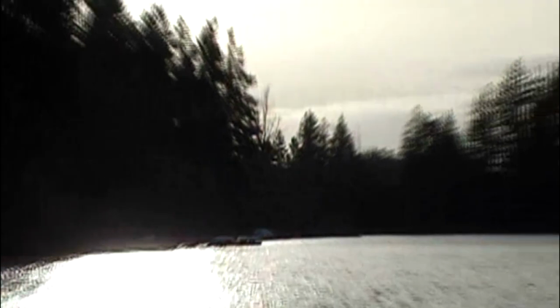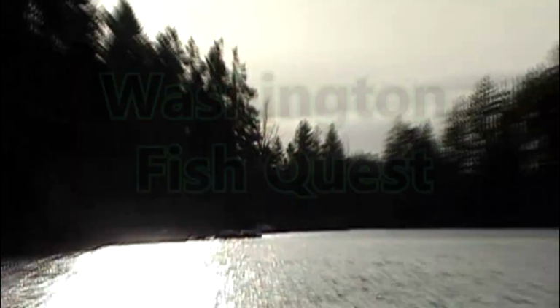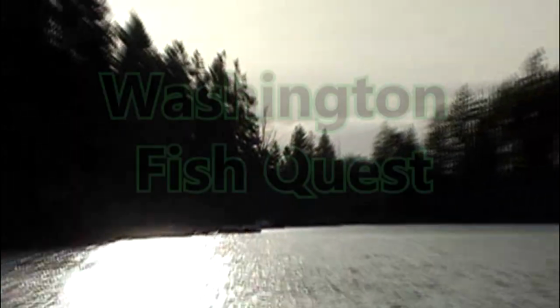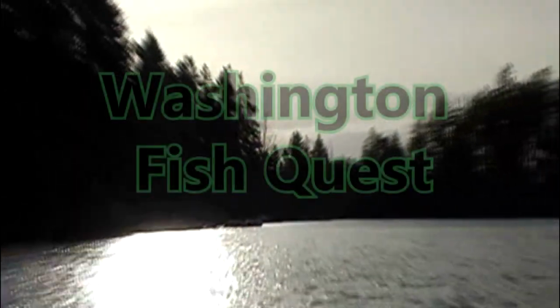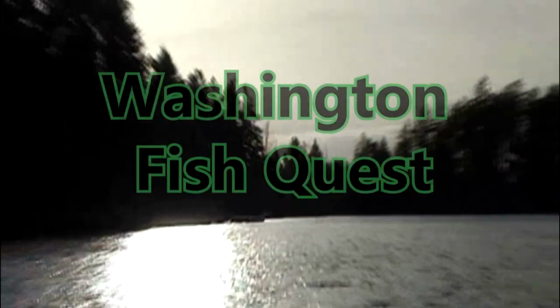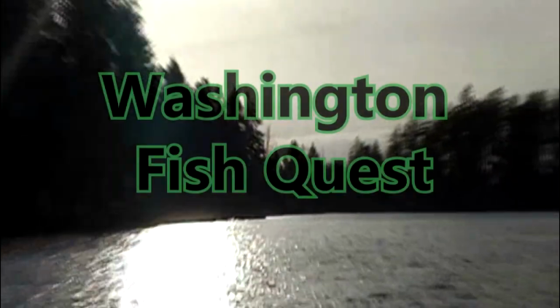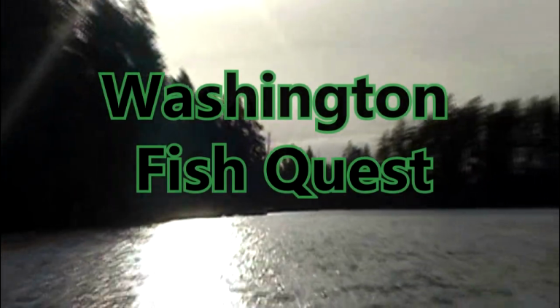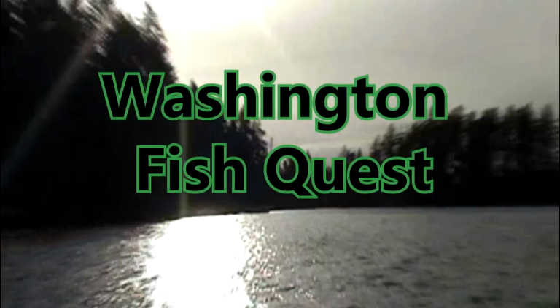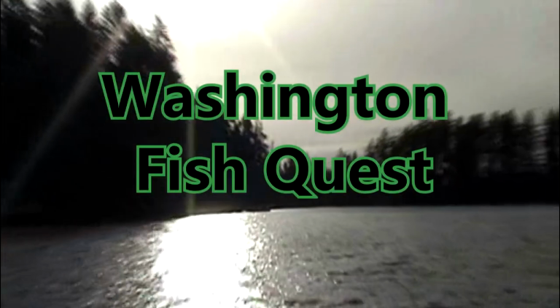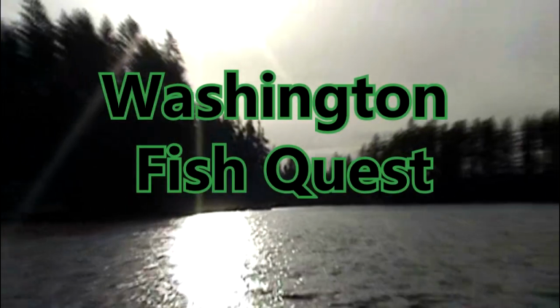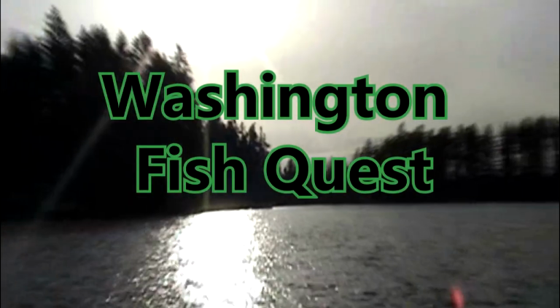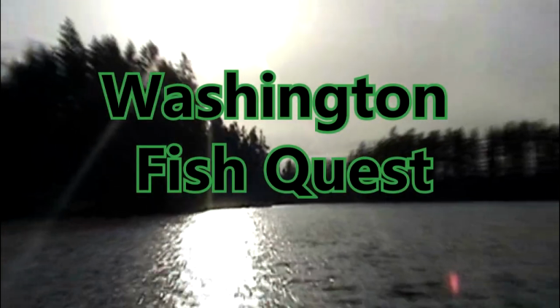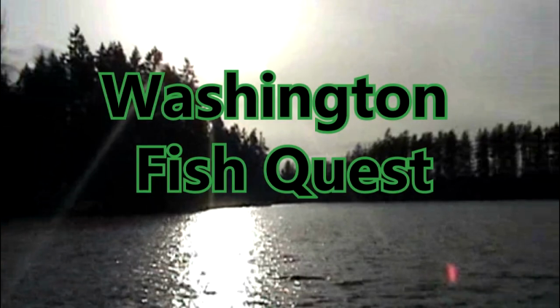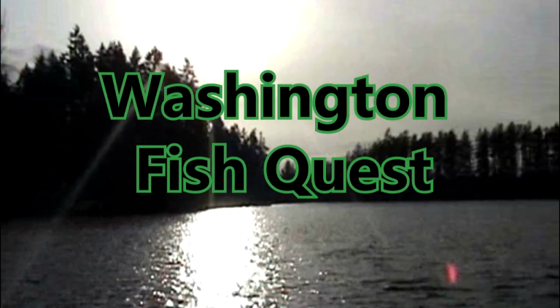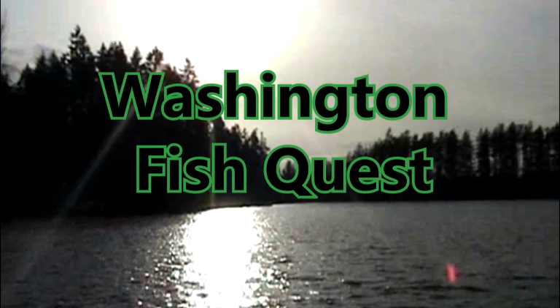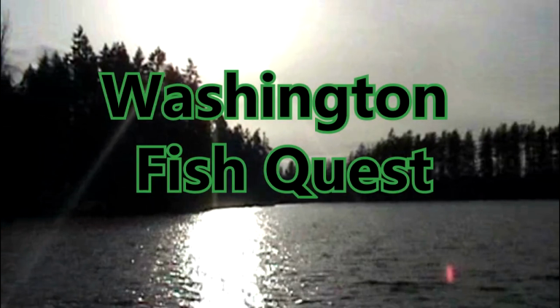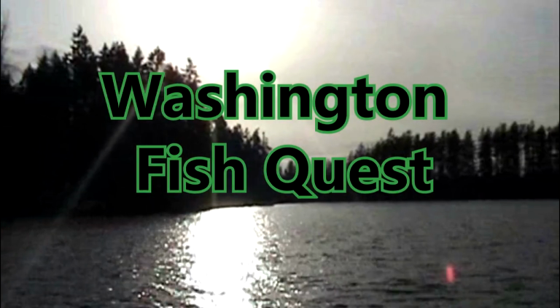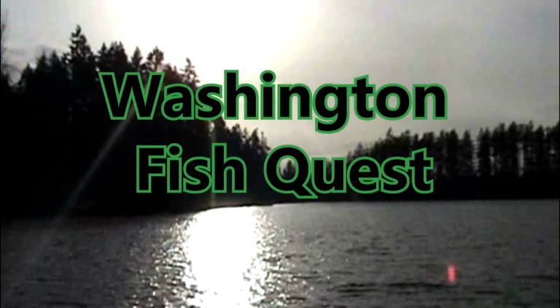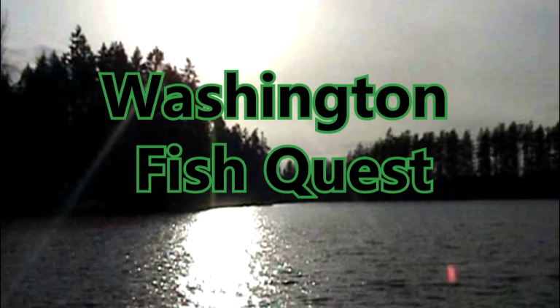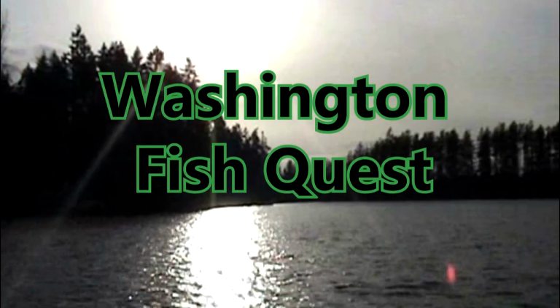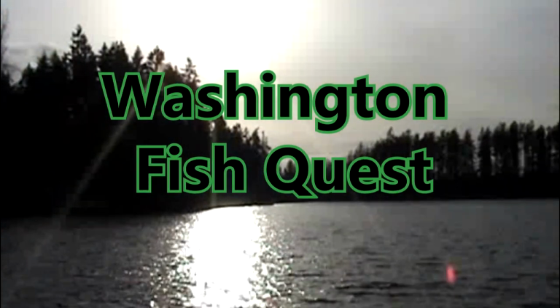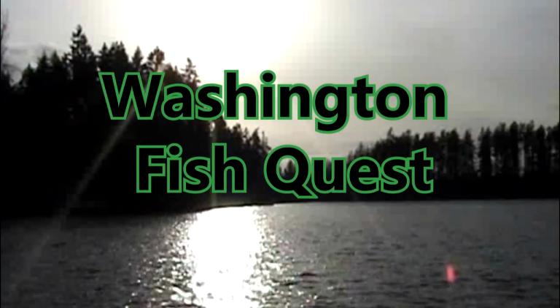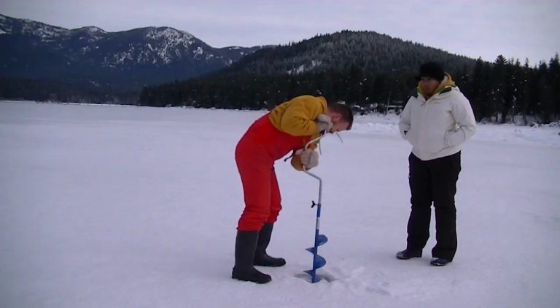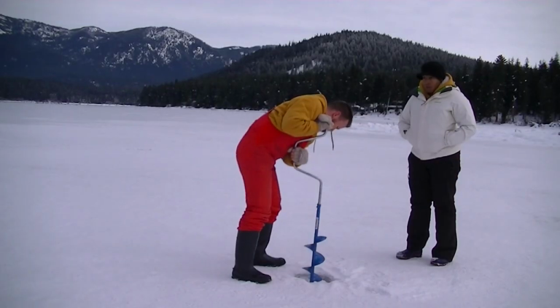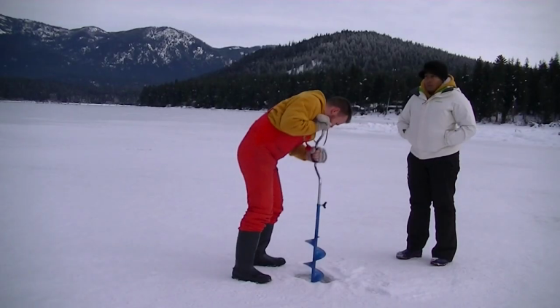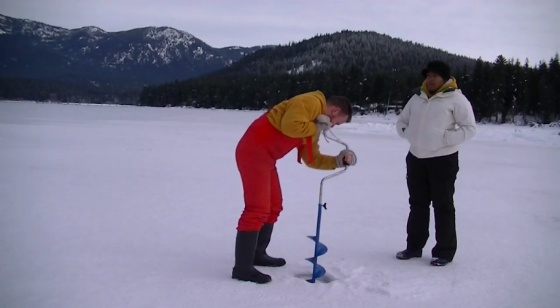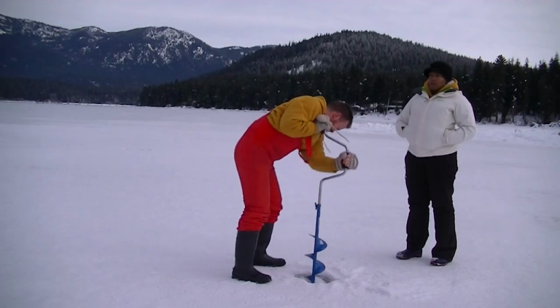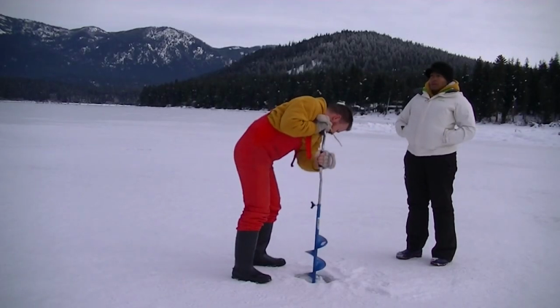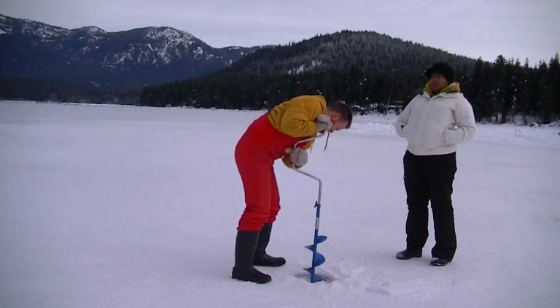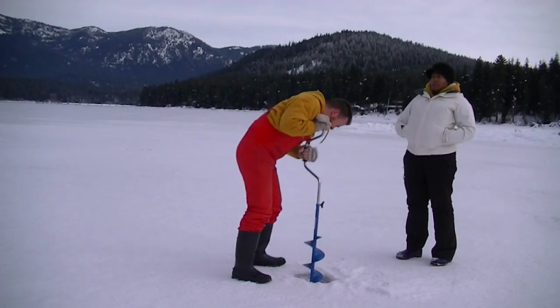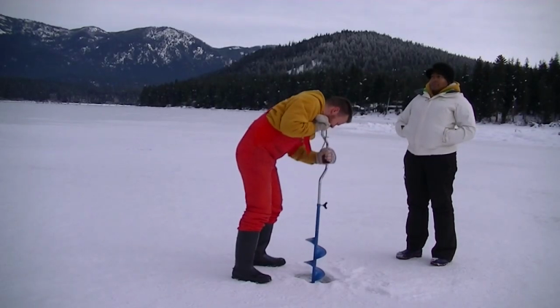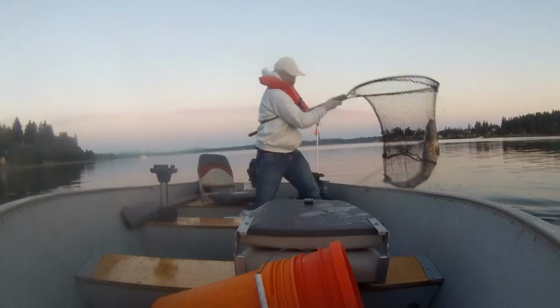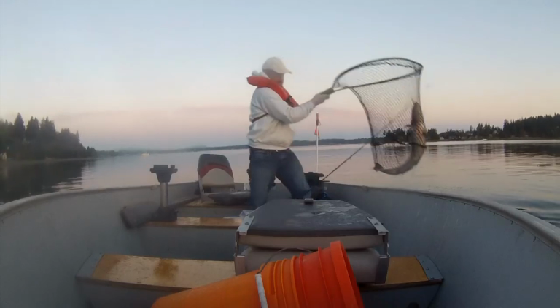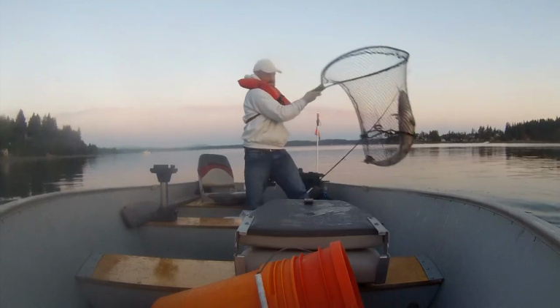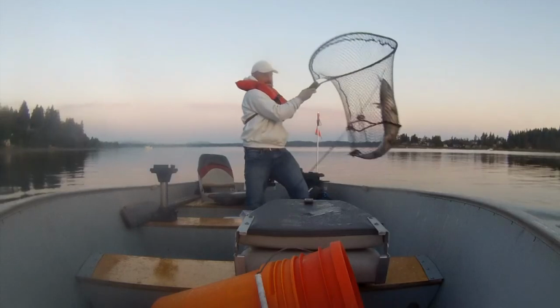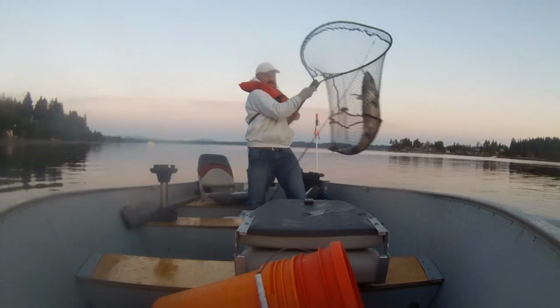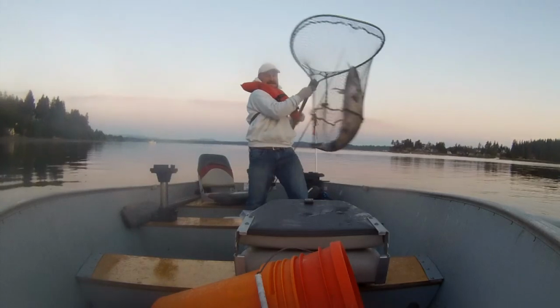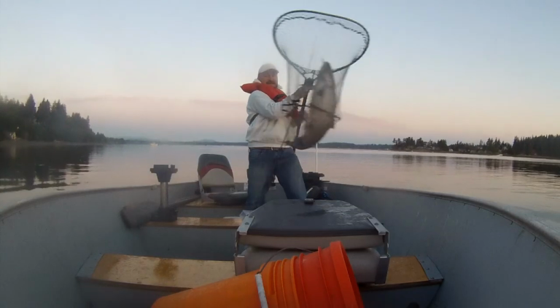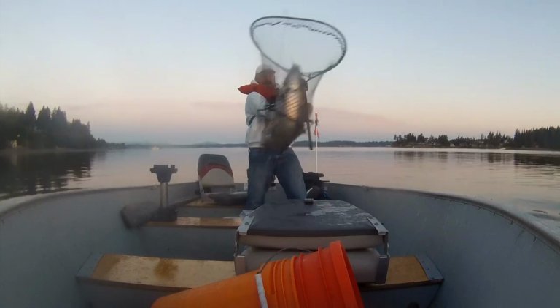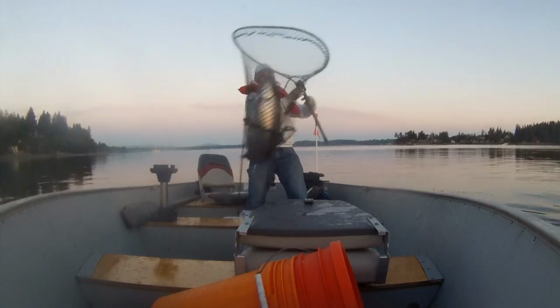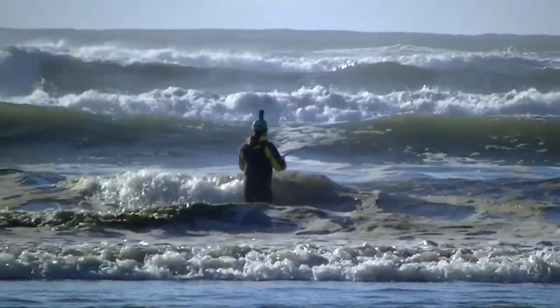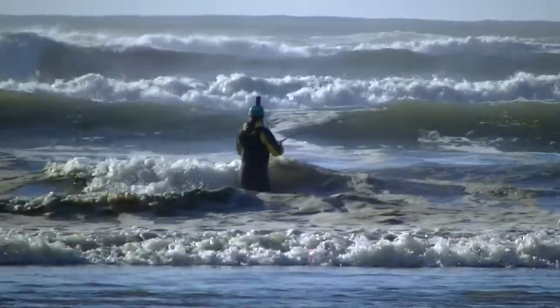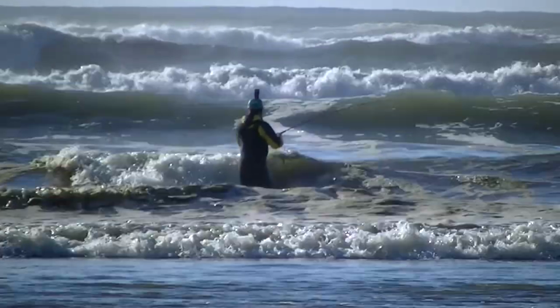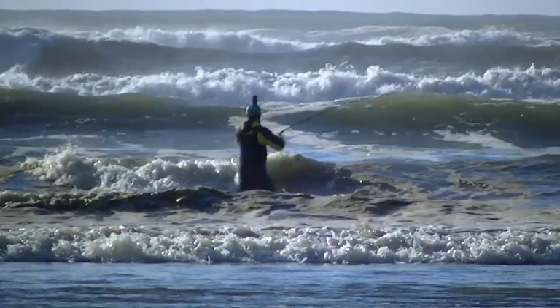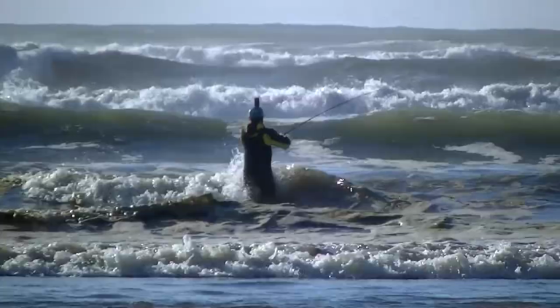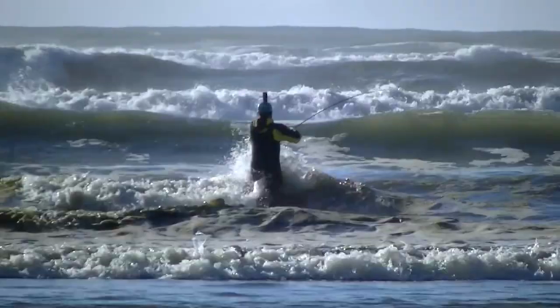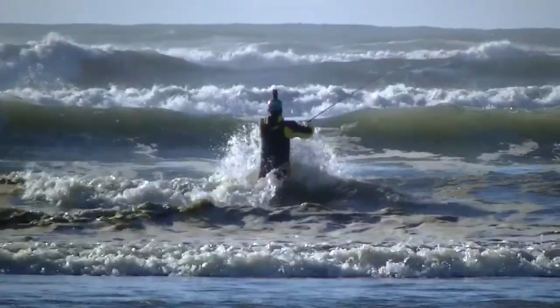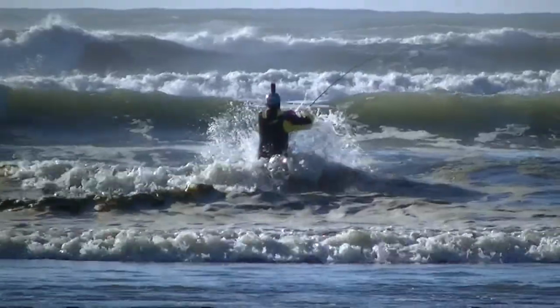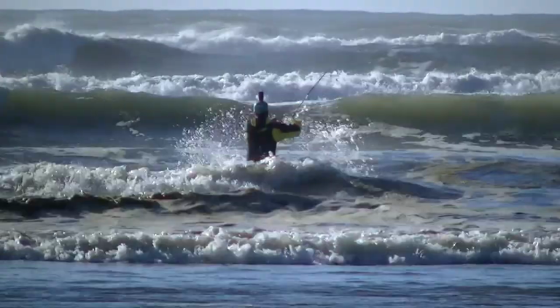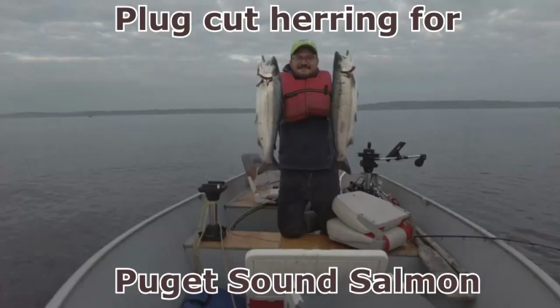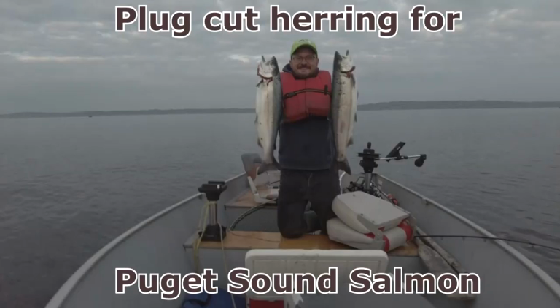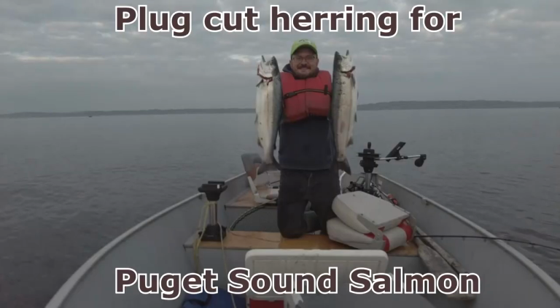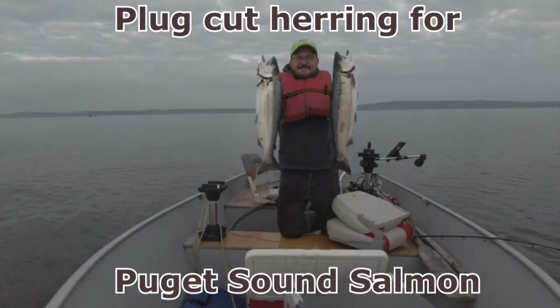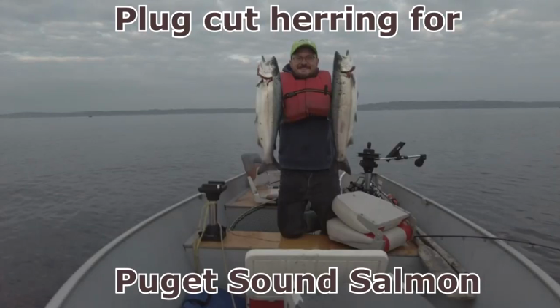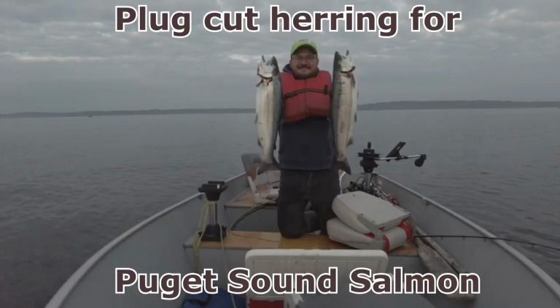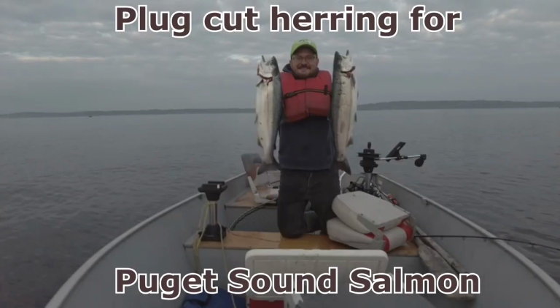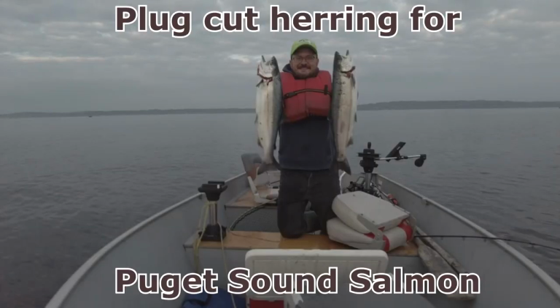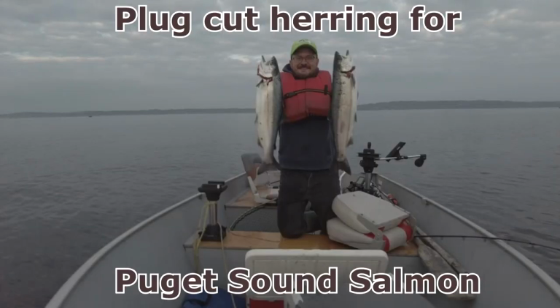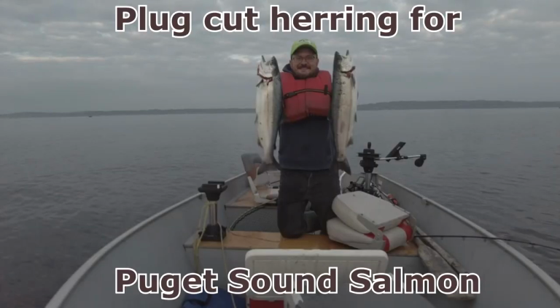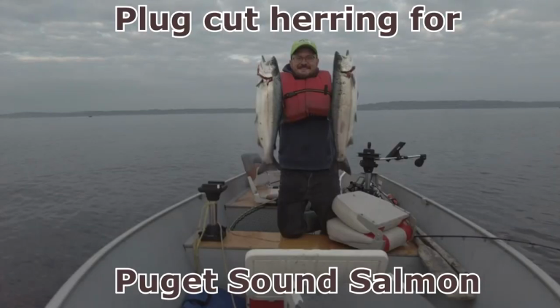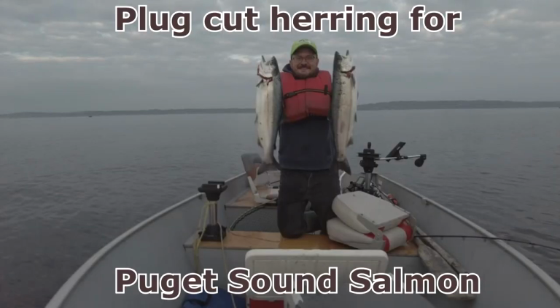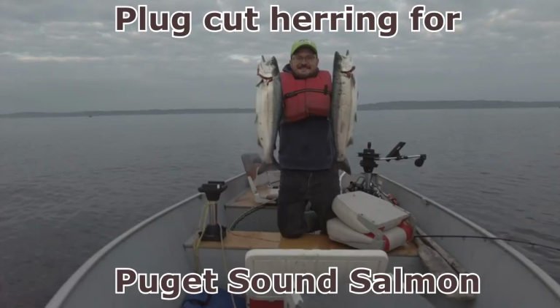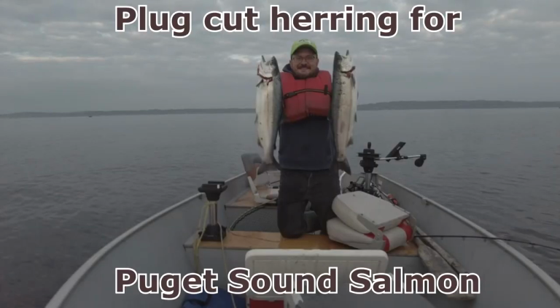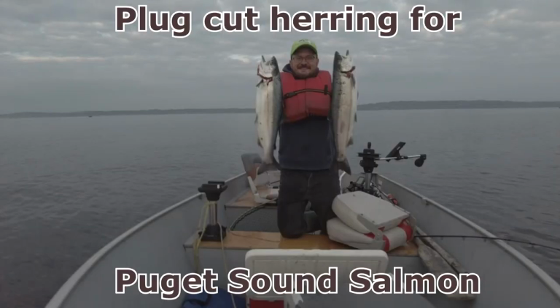It's time for Washington FishQuest. This episode: plug-cut herring for Puget Sound salmon.